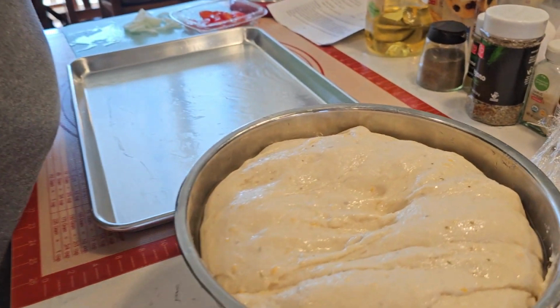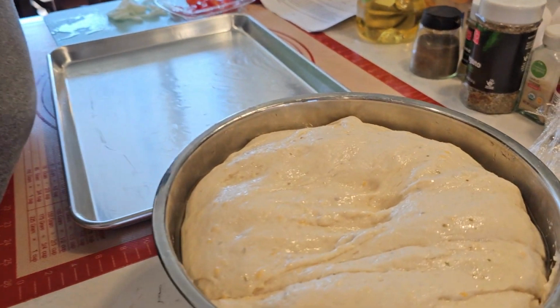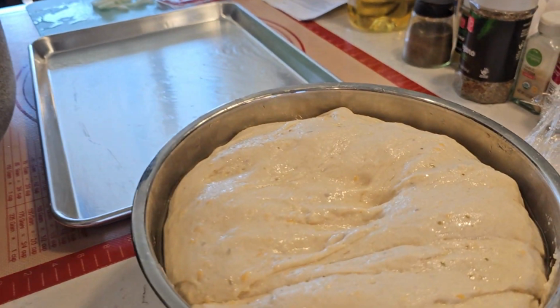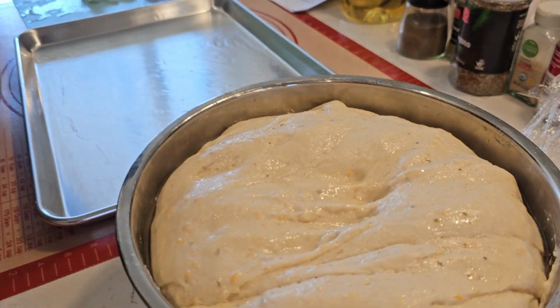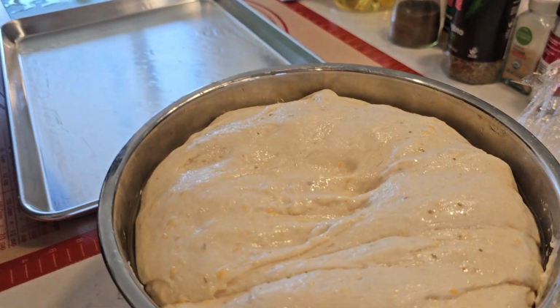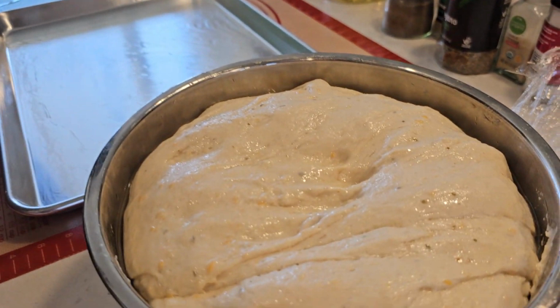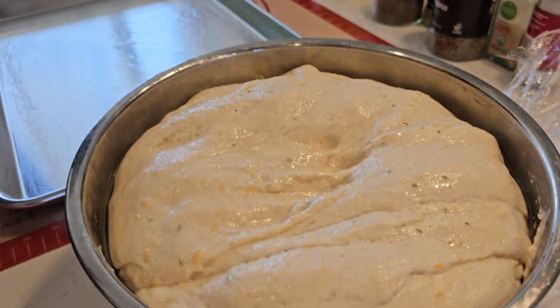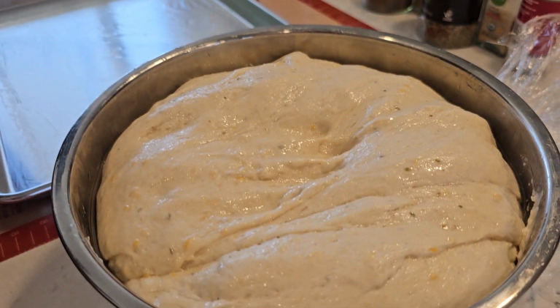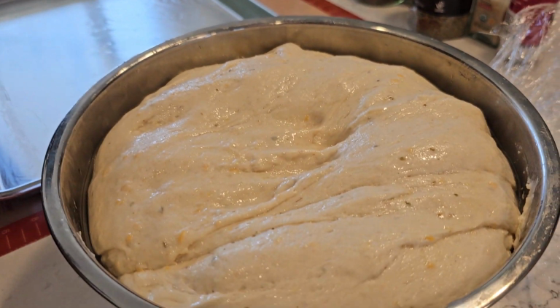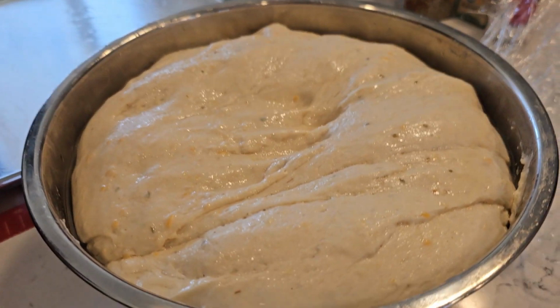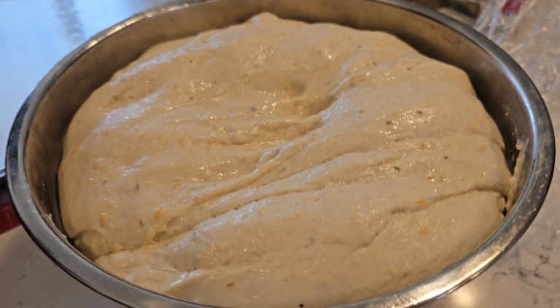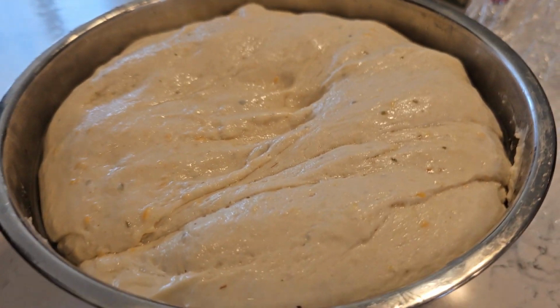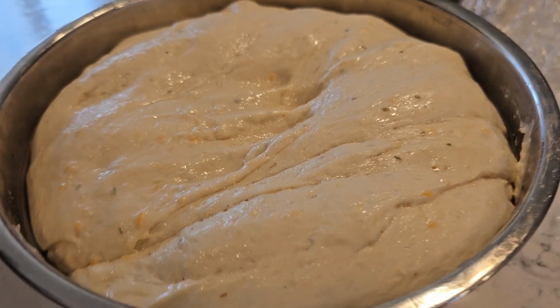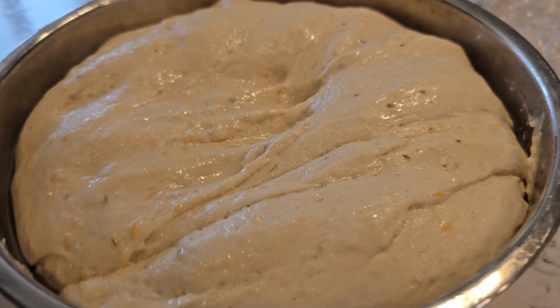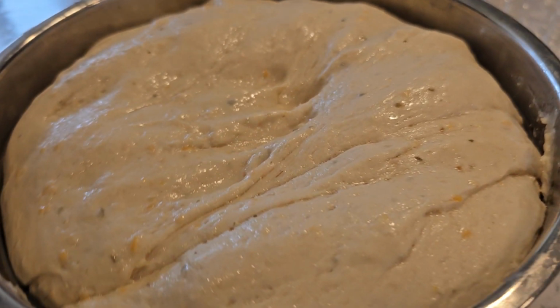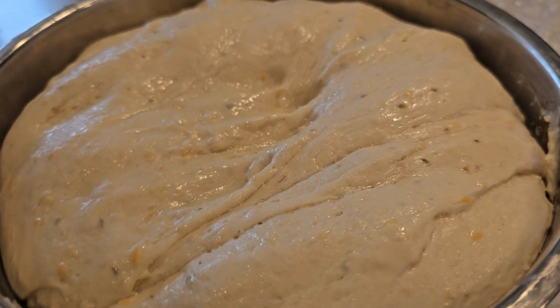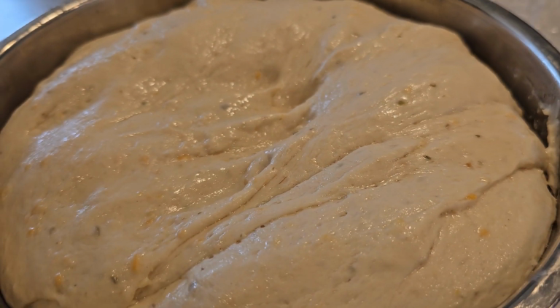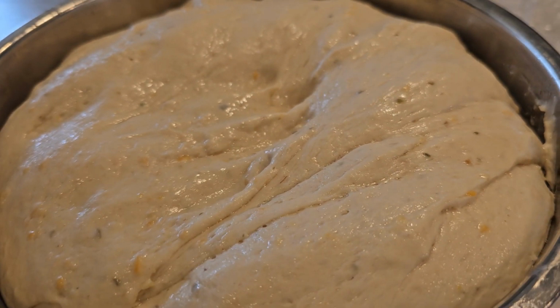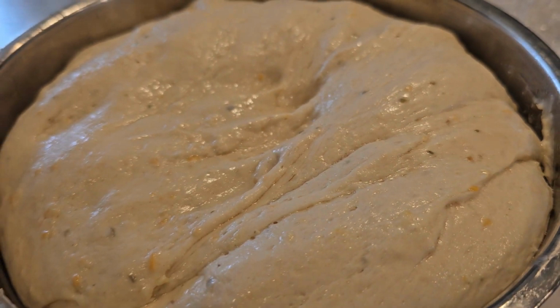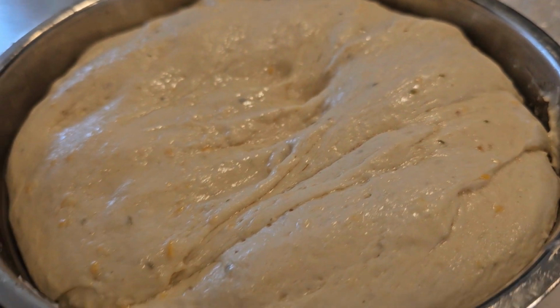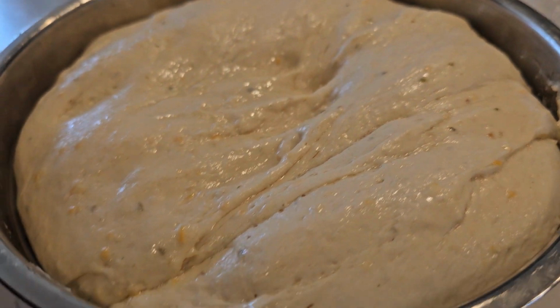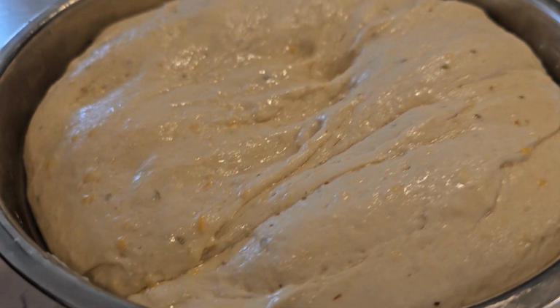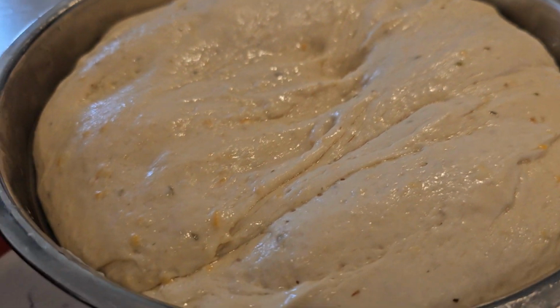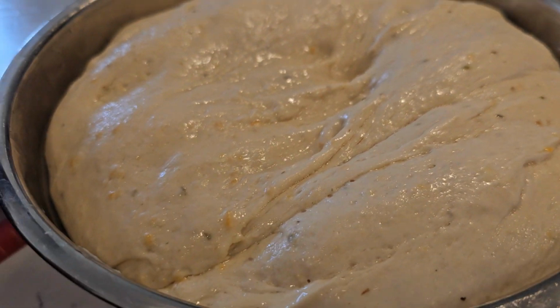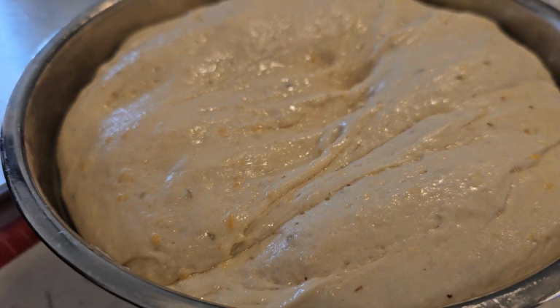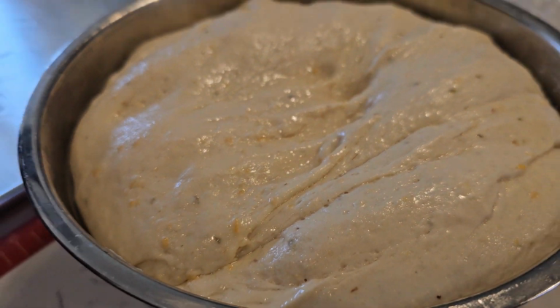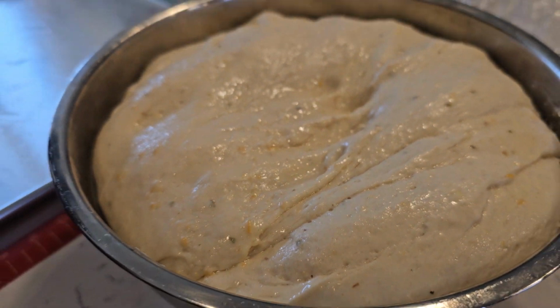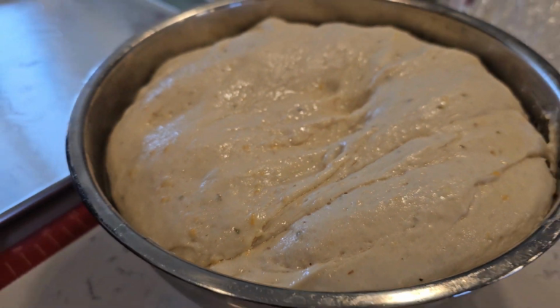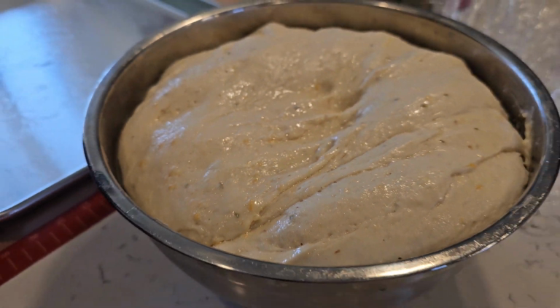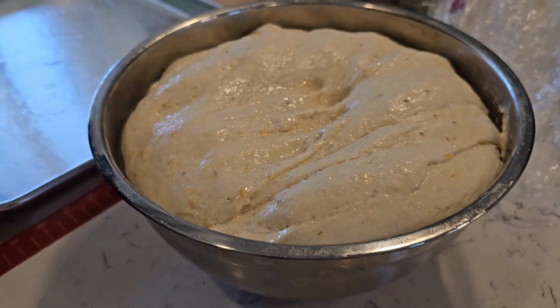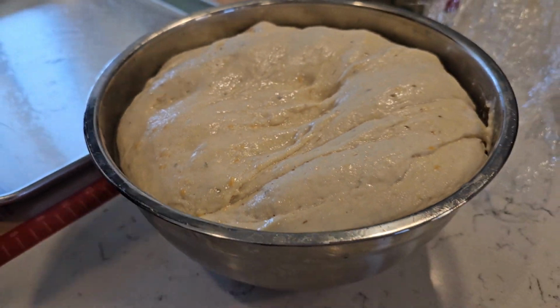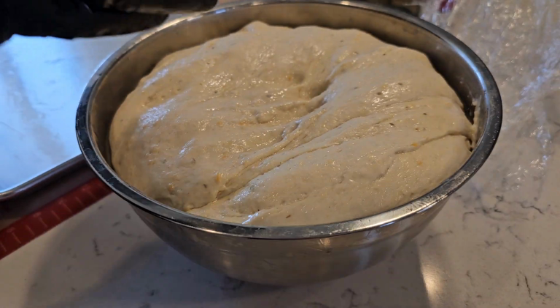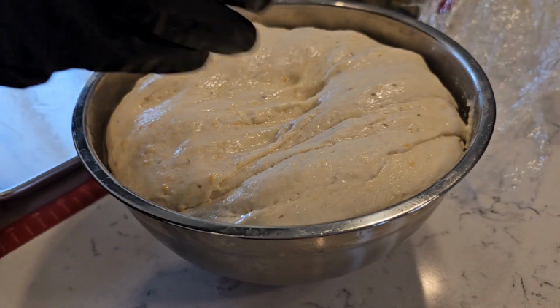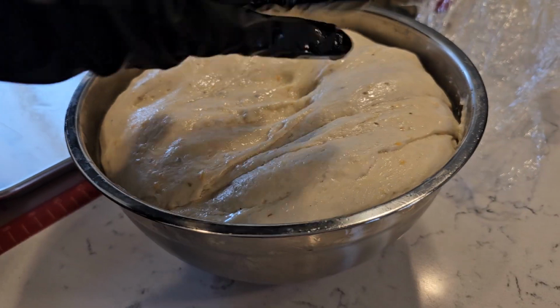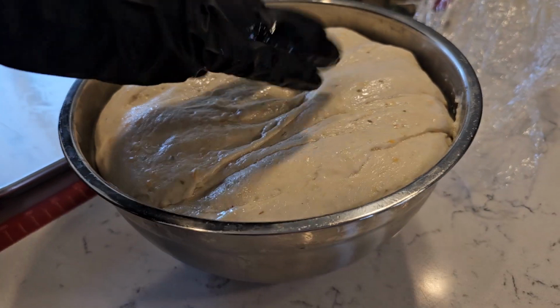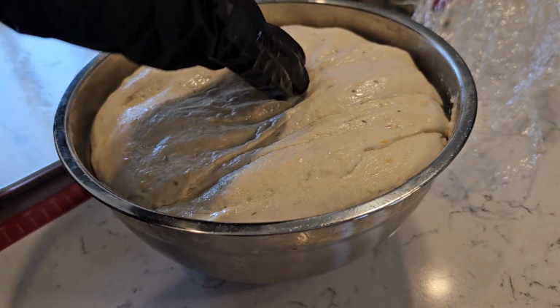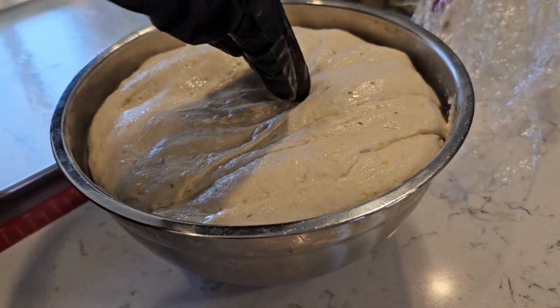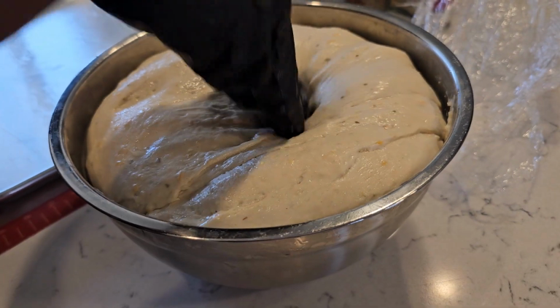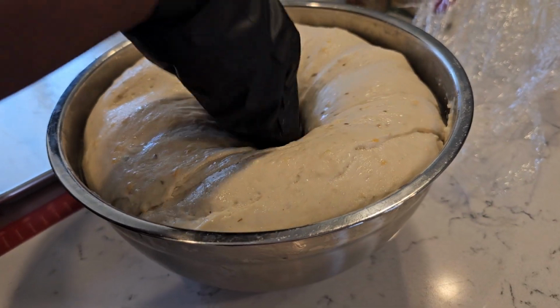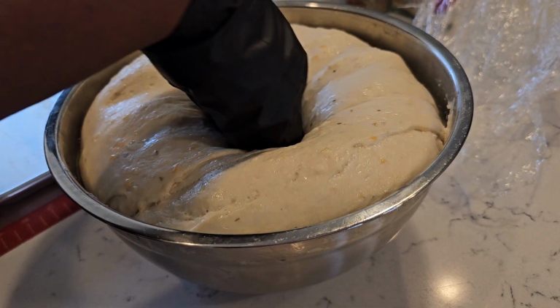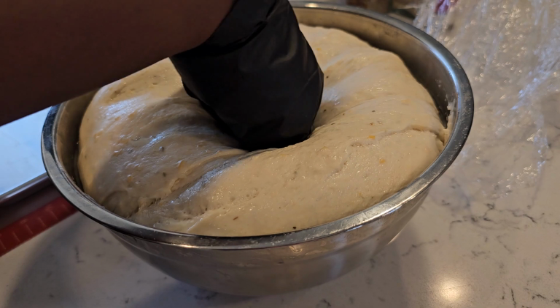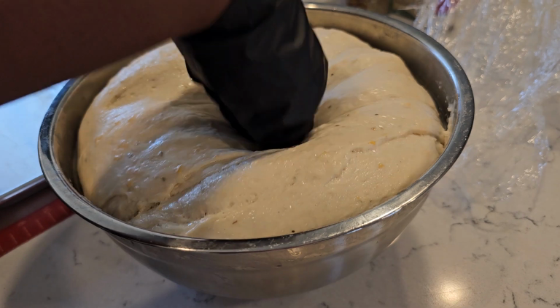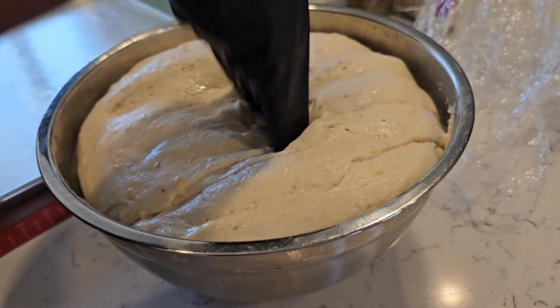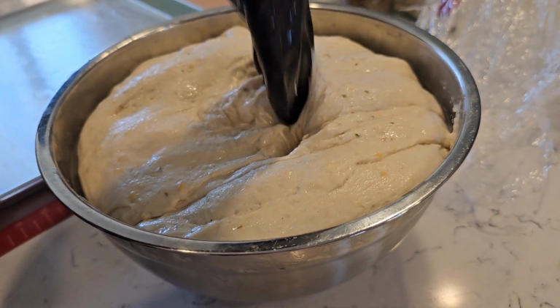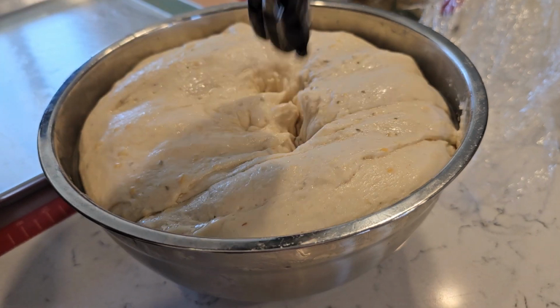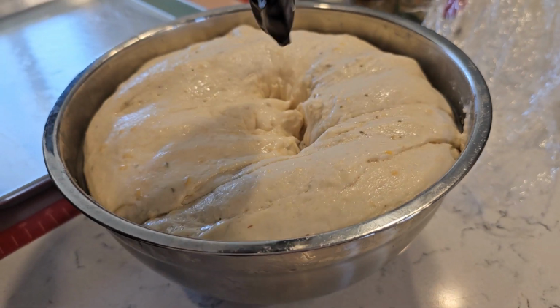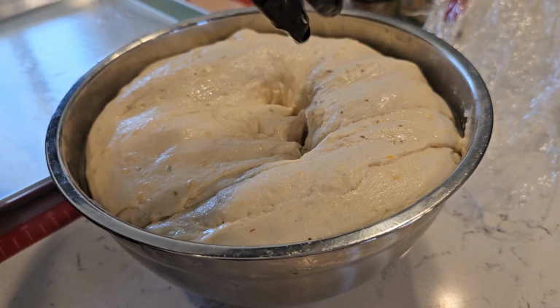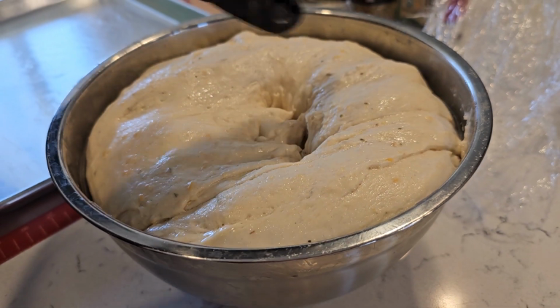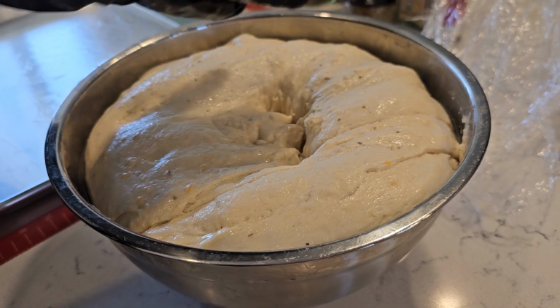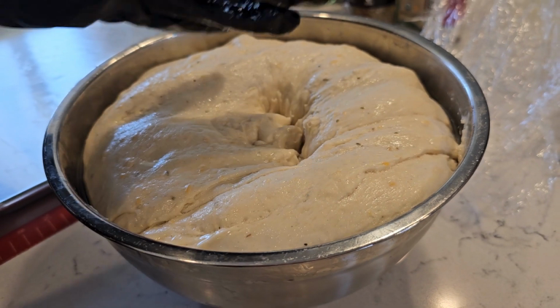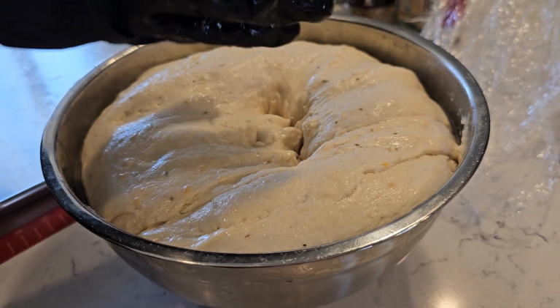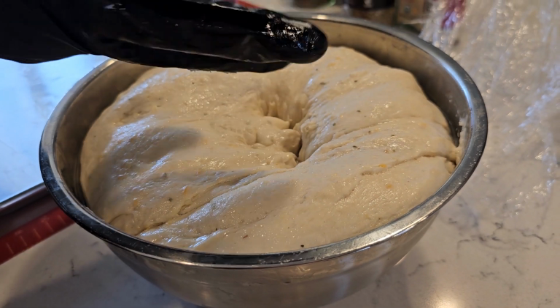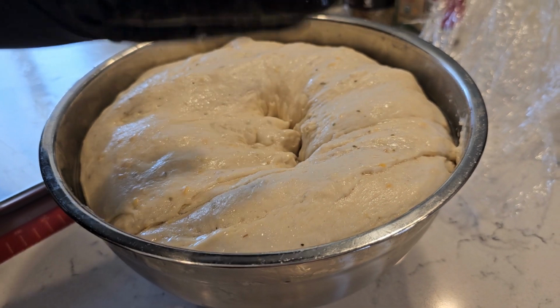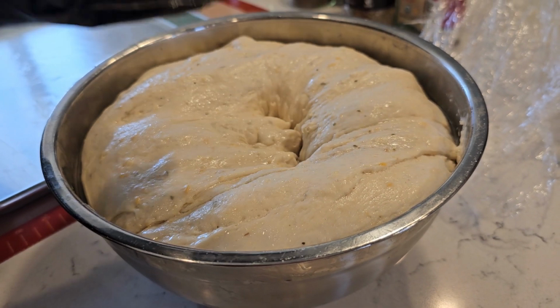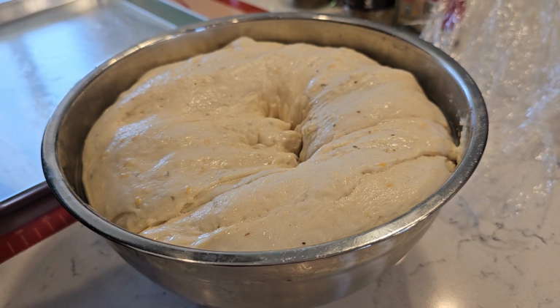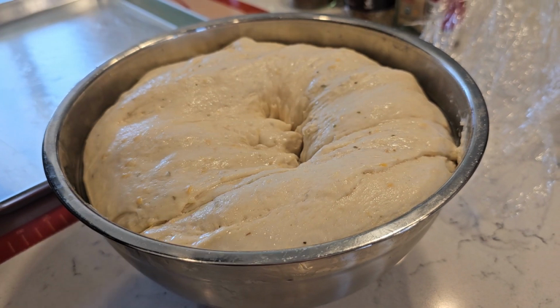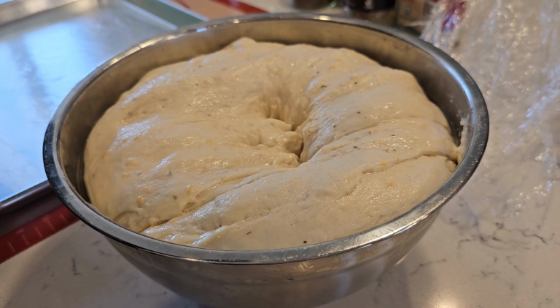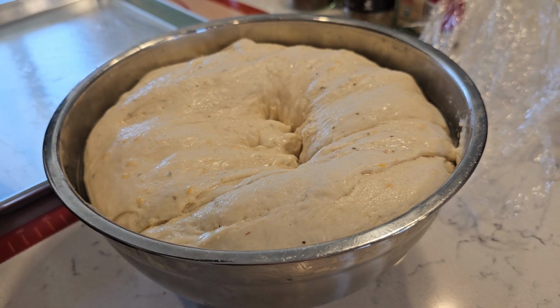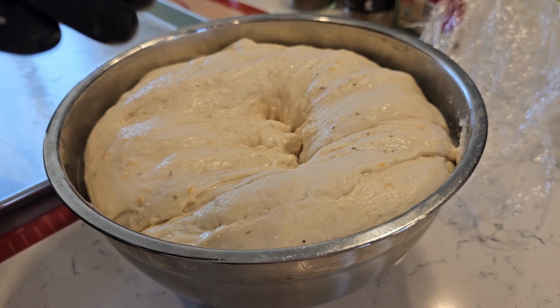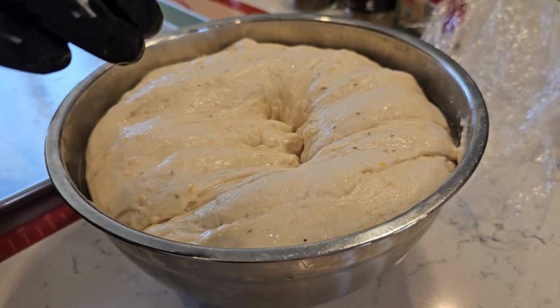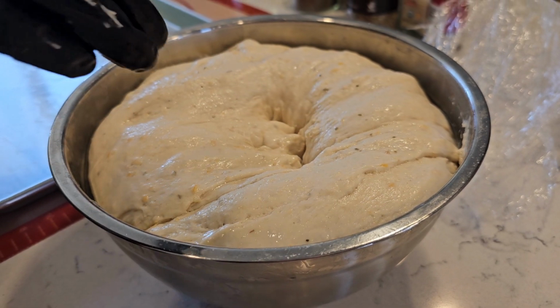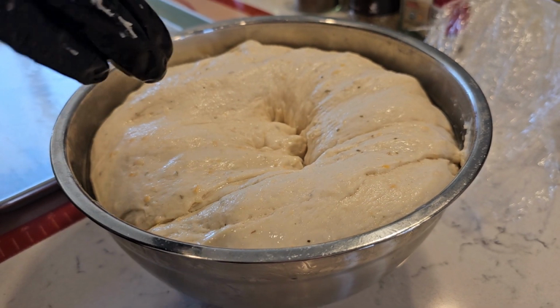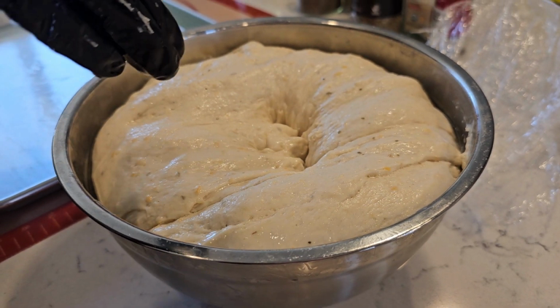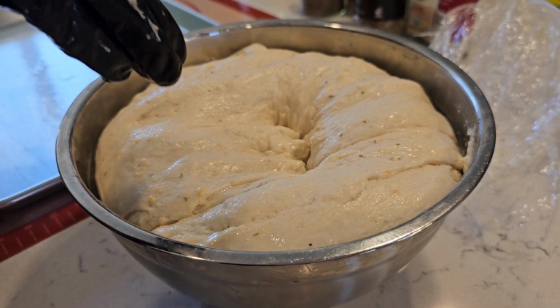We prepped the dough and it already rised. Go ahead and poke it and let all the air bubbles out of there. It'll flatten once you flip it over.